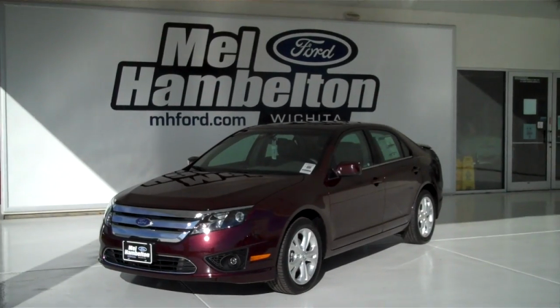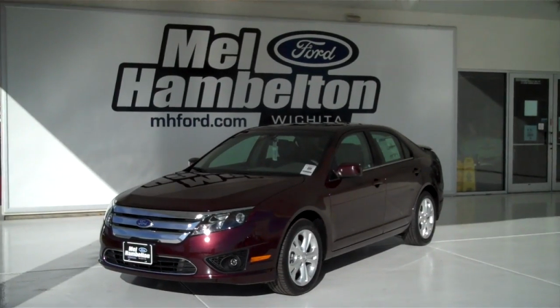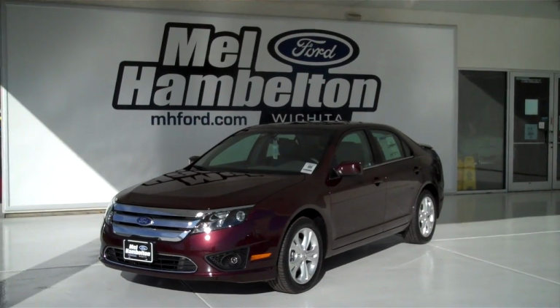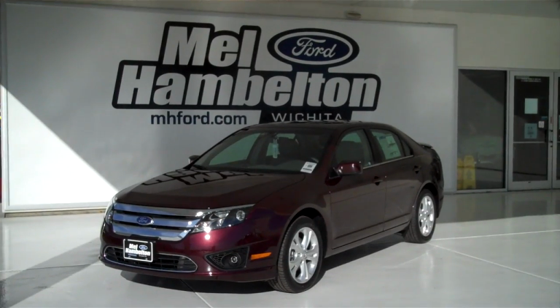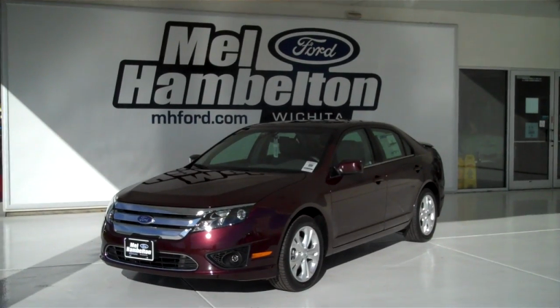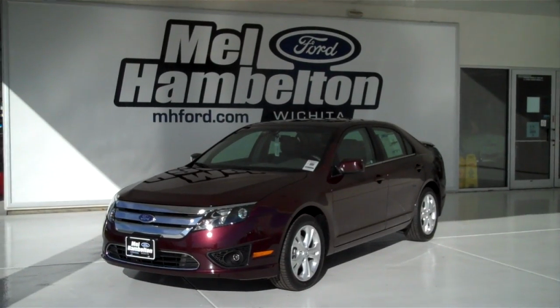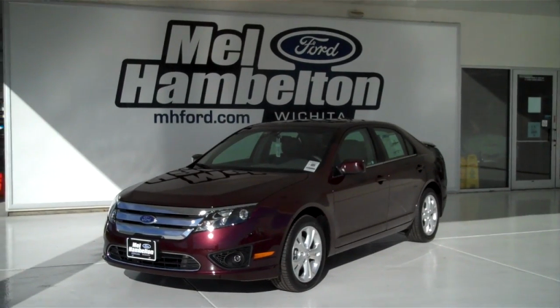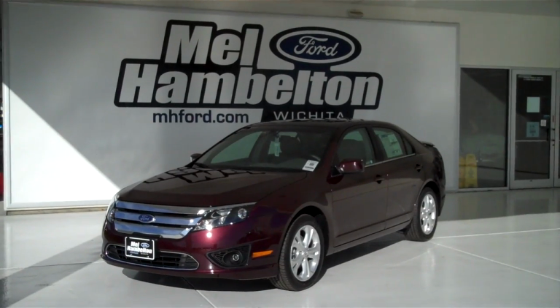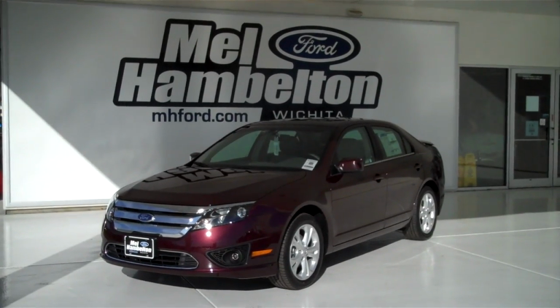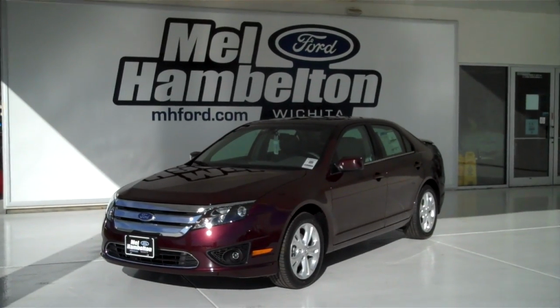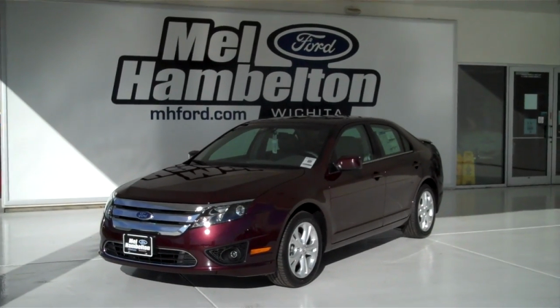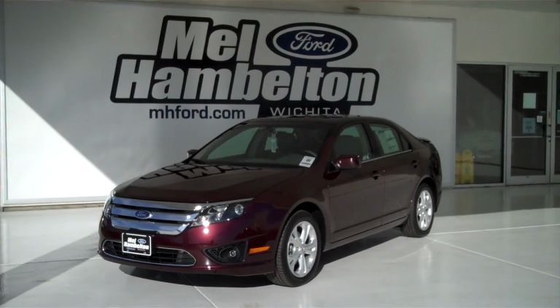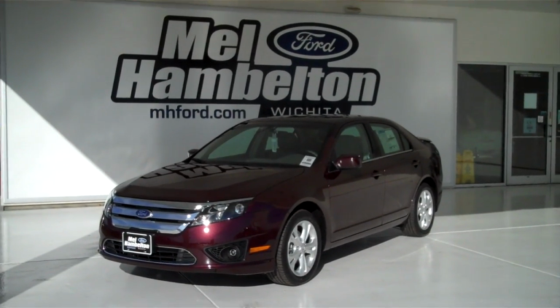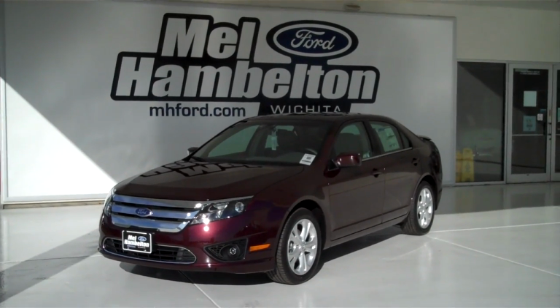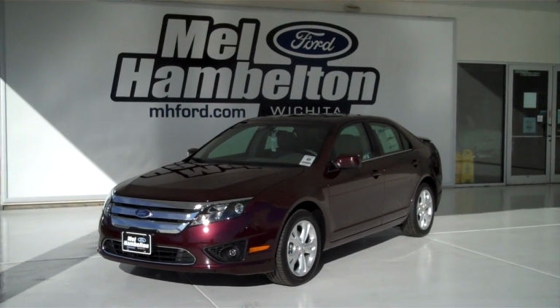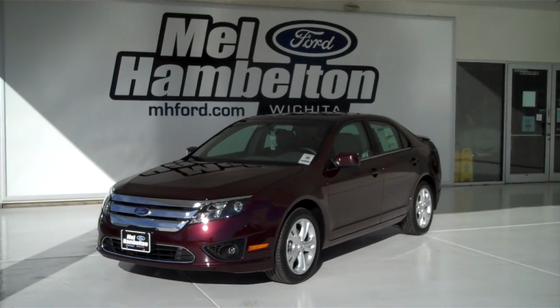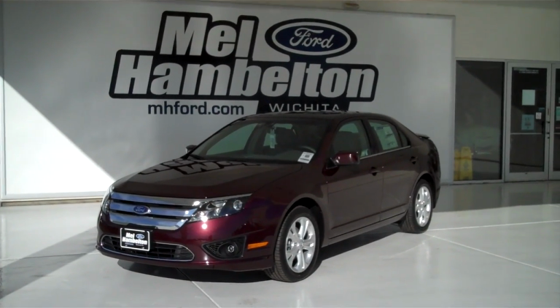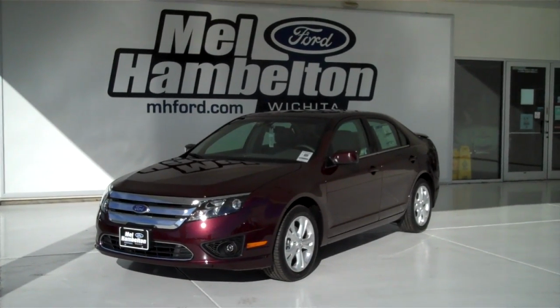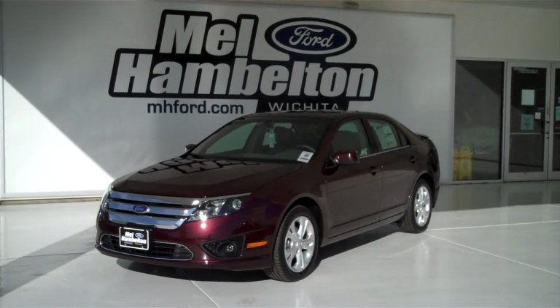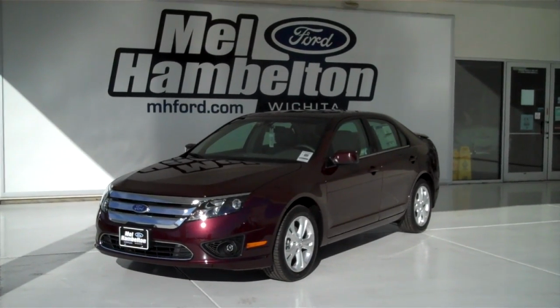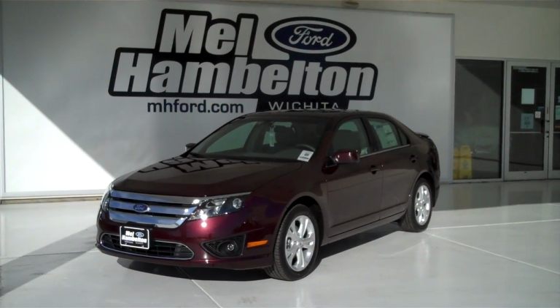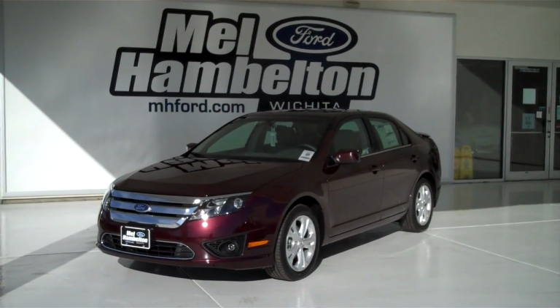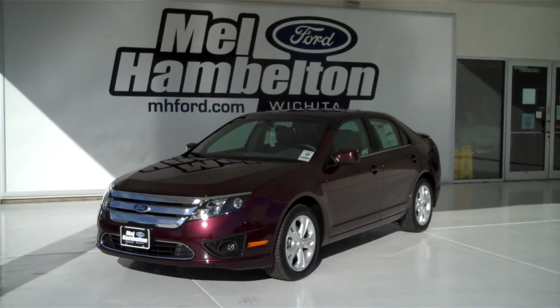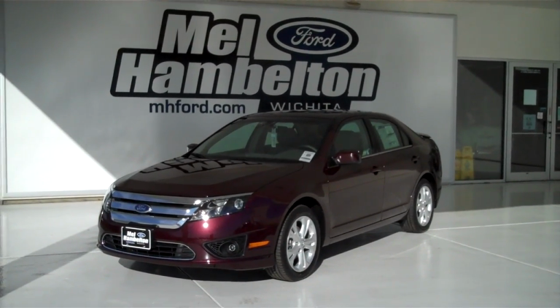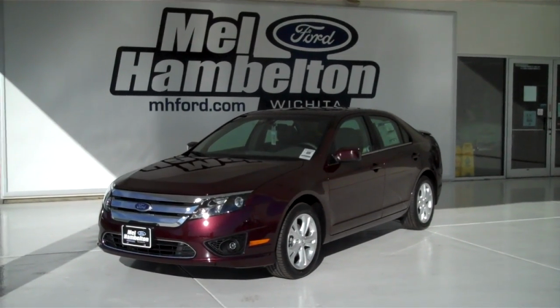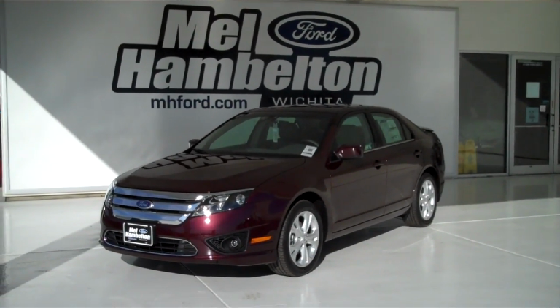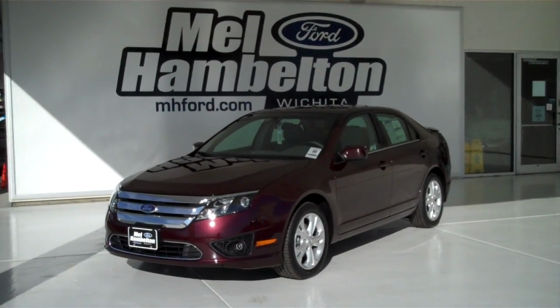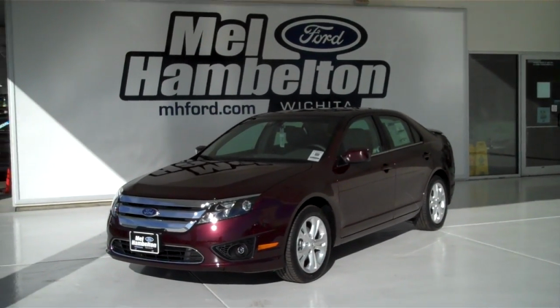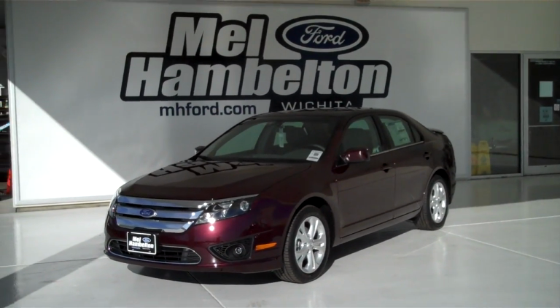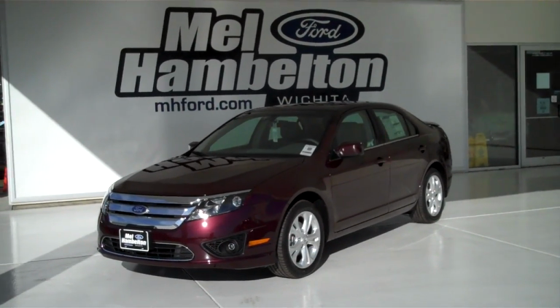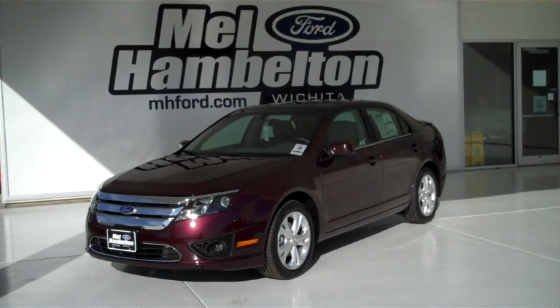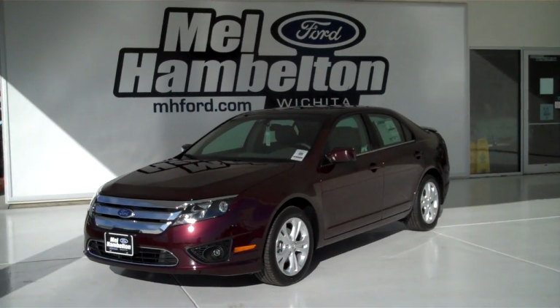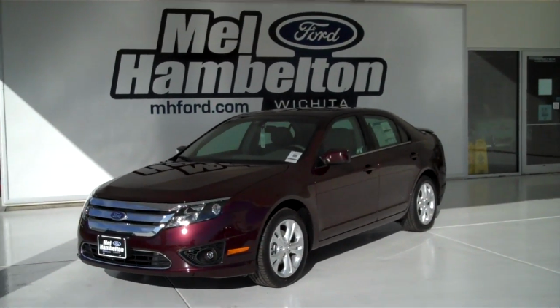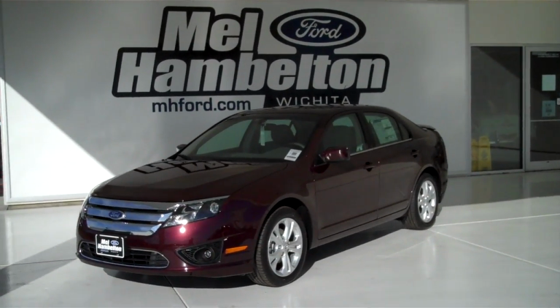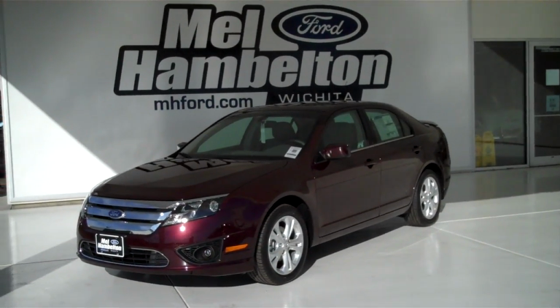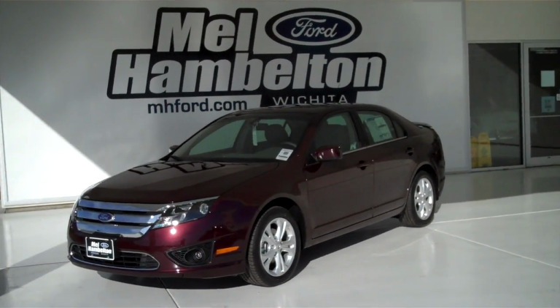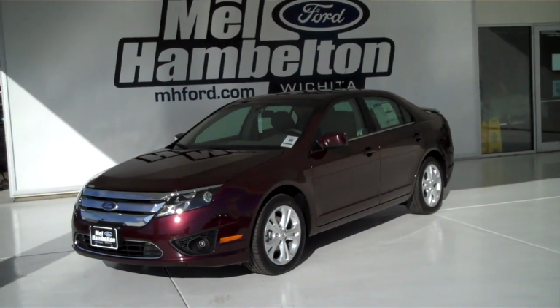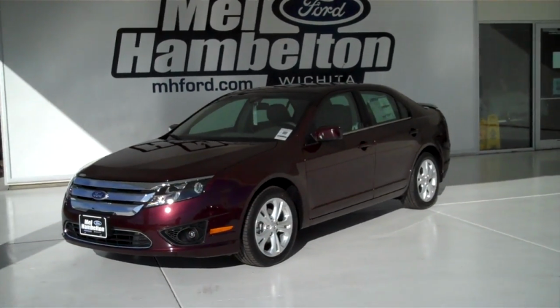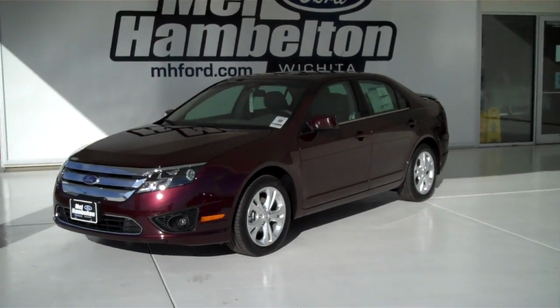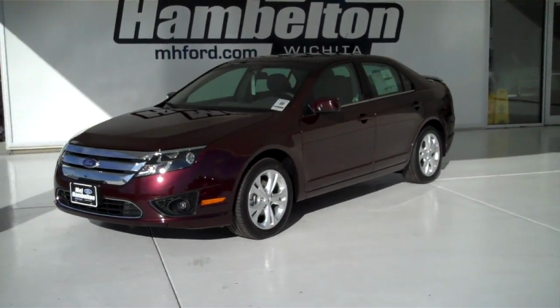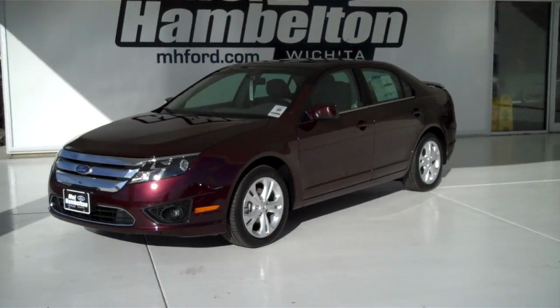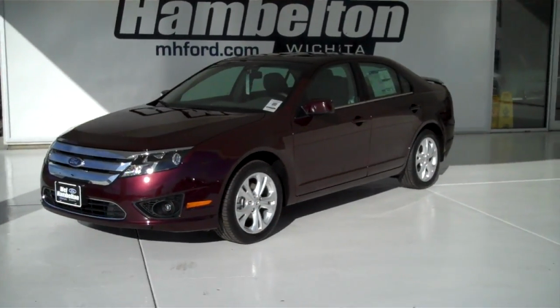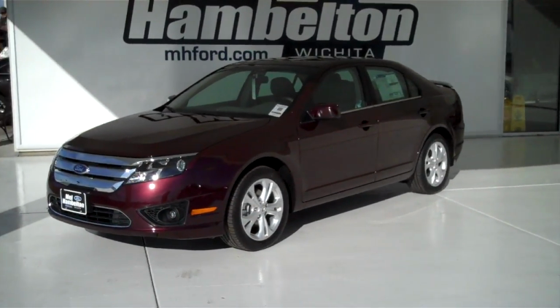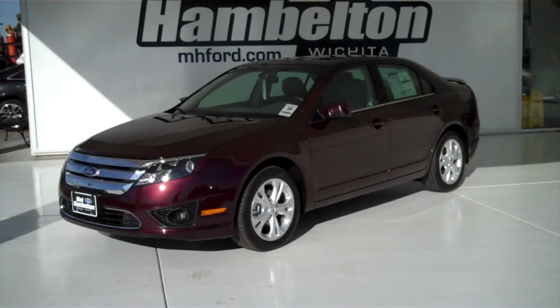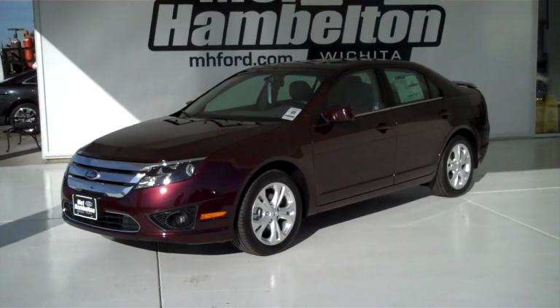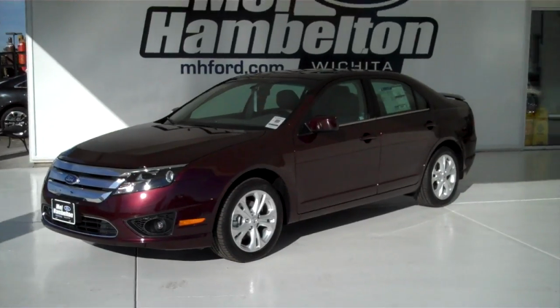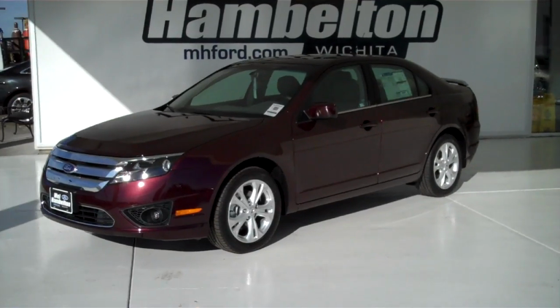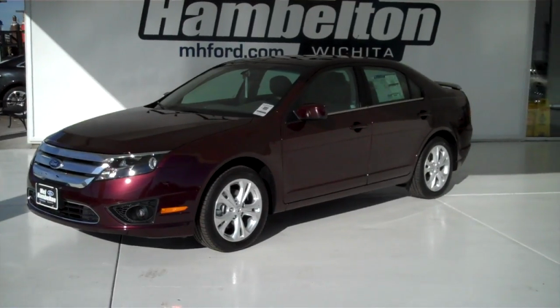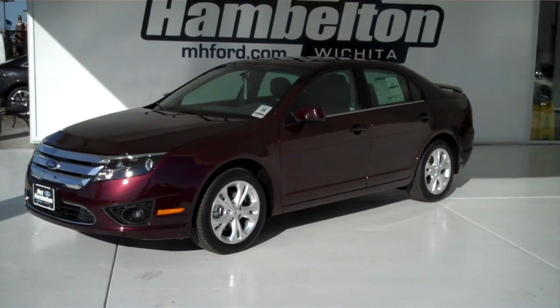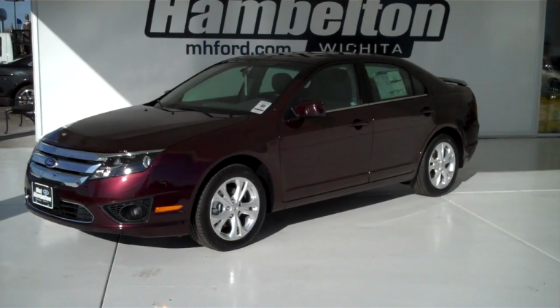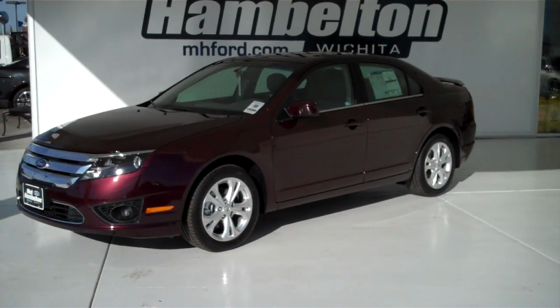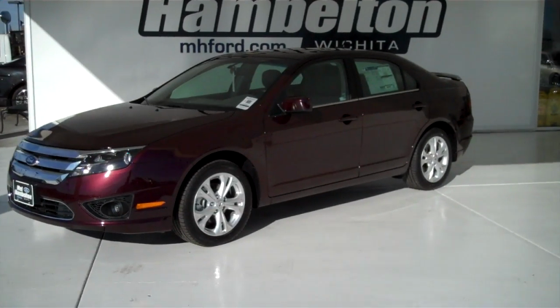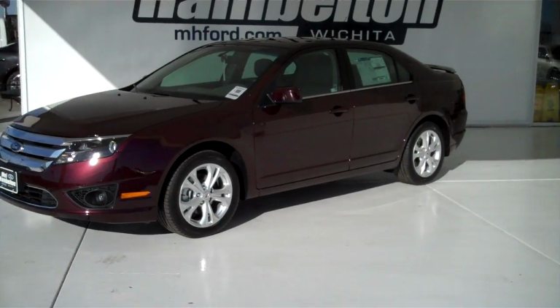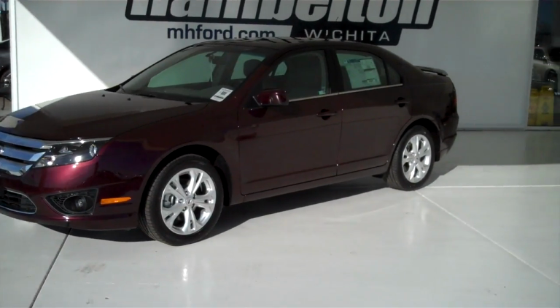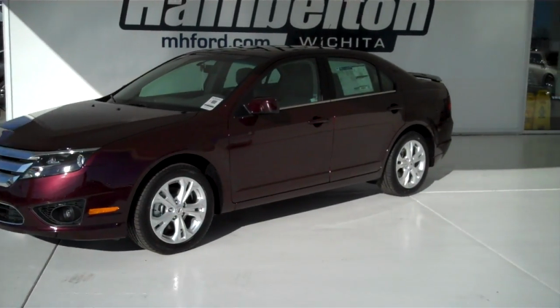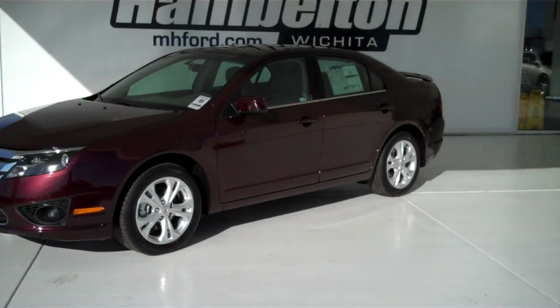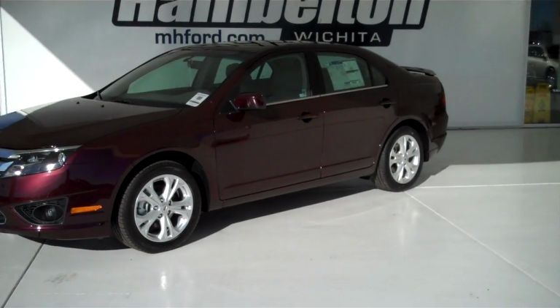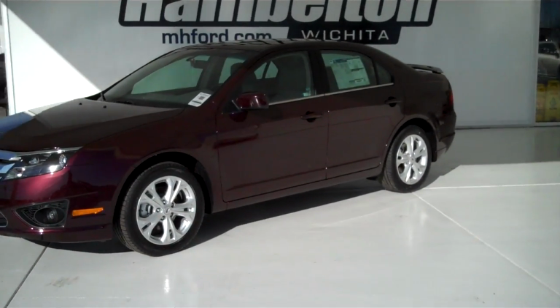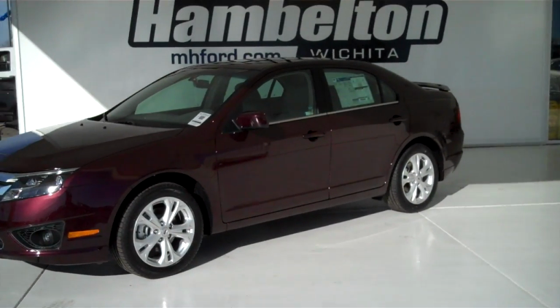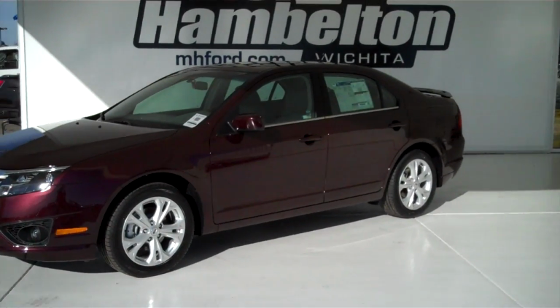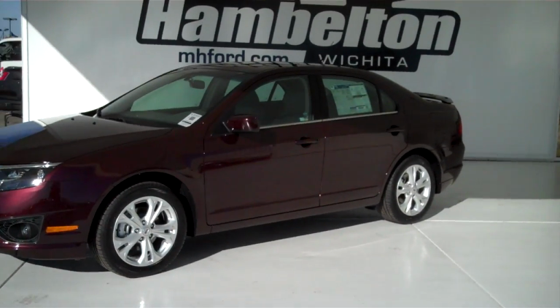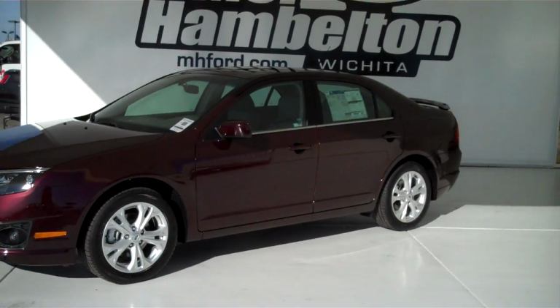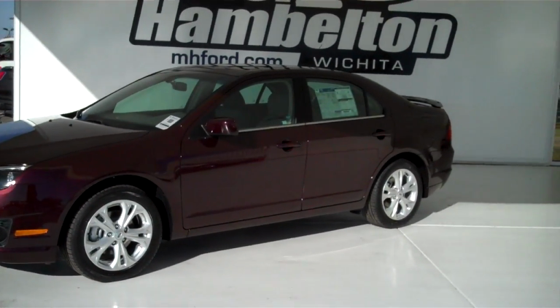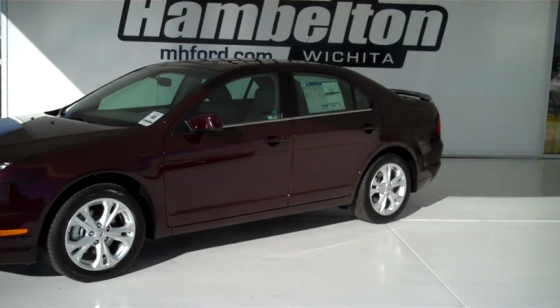One, two, one, zero, three, nine. Here we have a 2012 Ford Fusion, maroon in color.